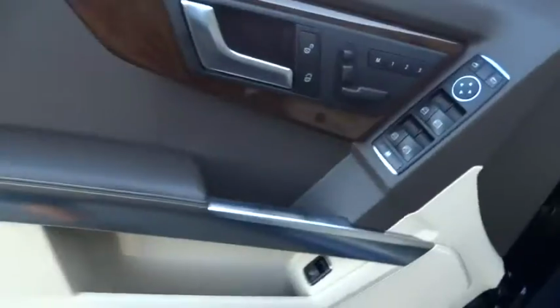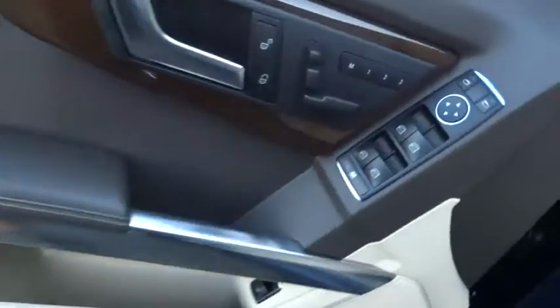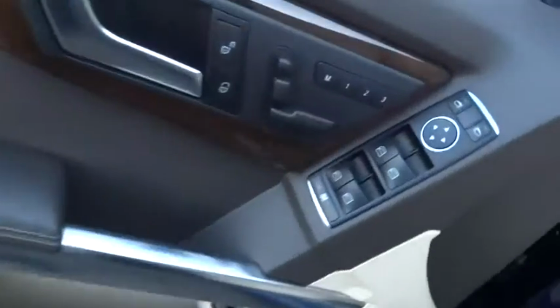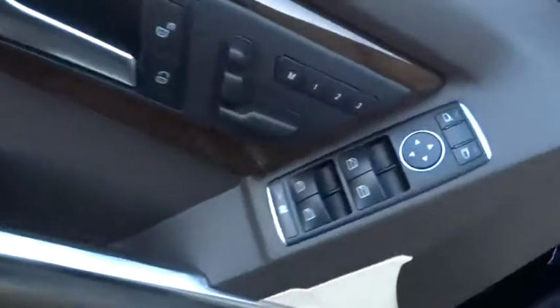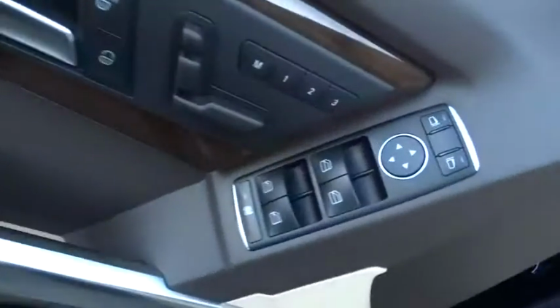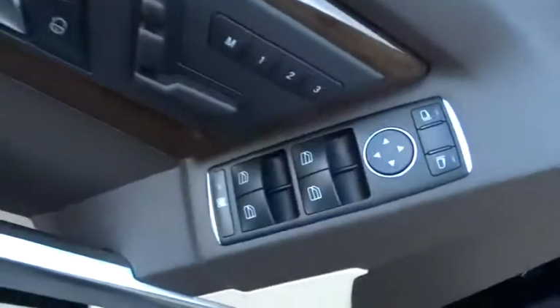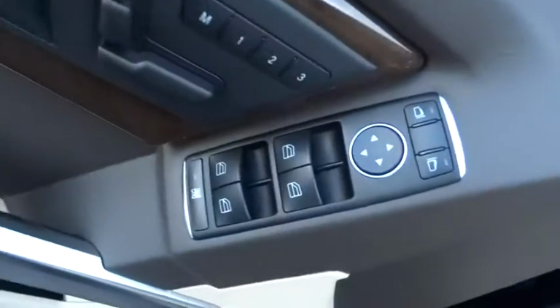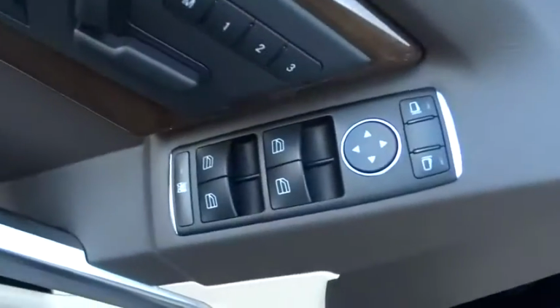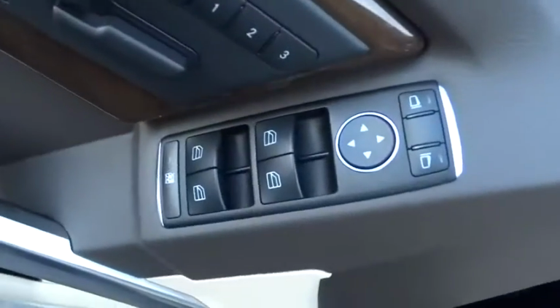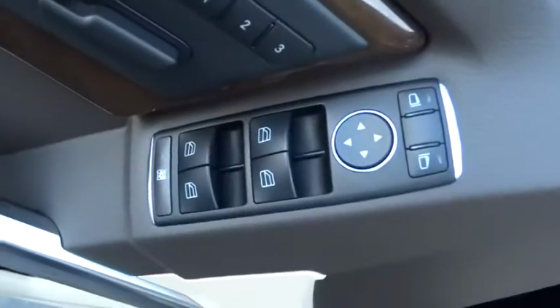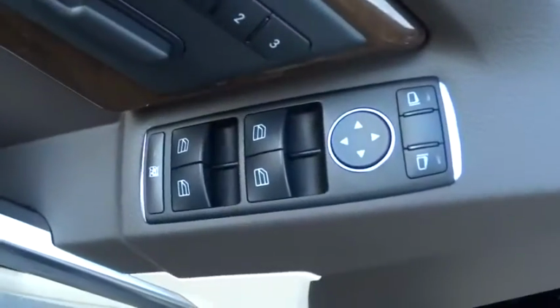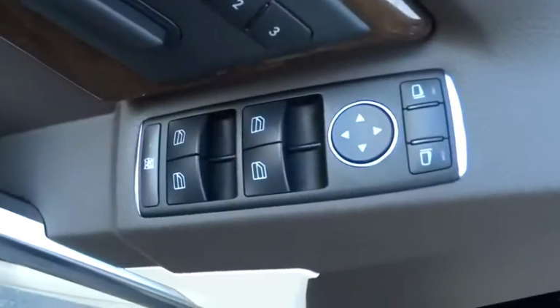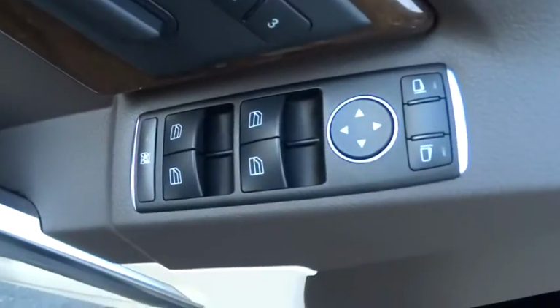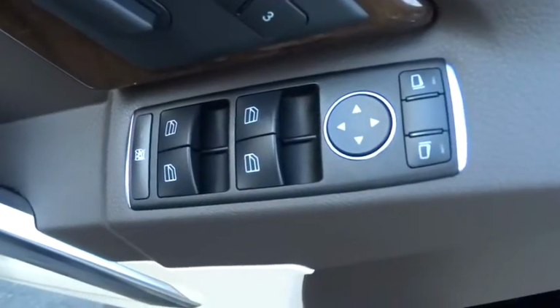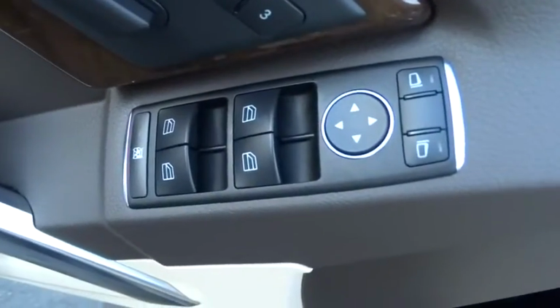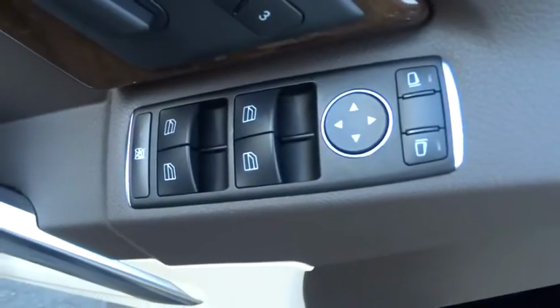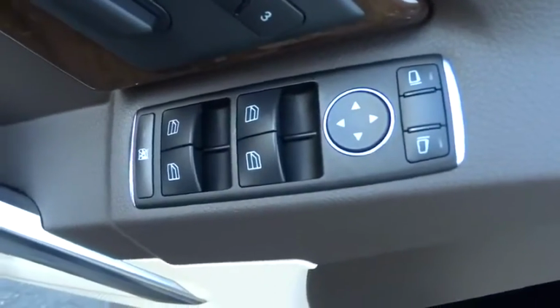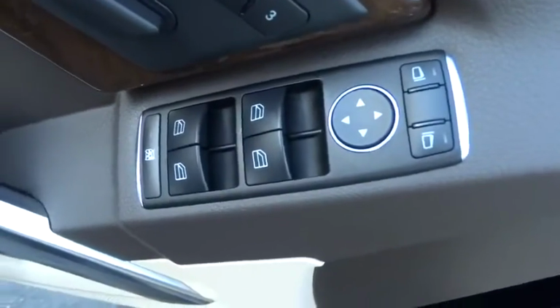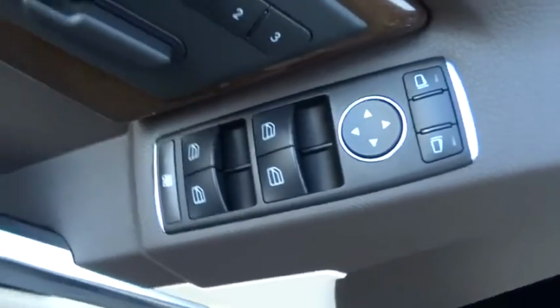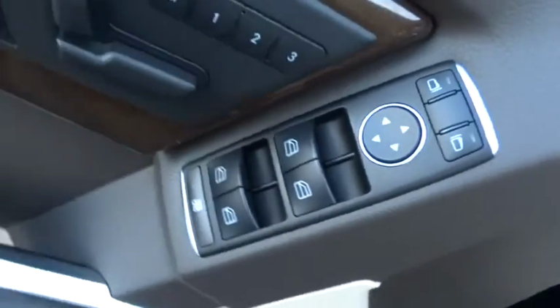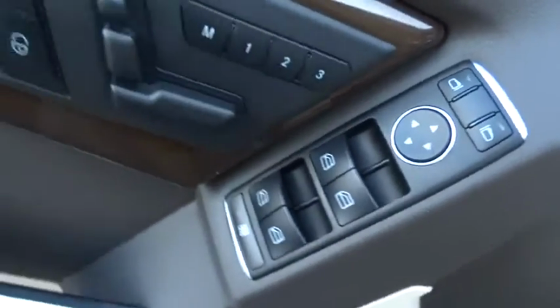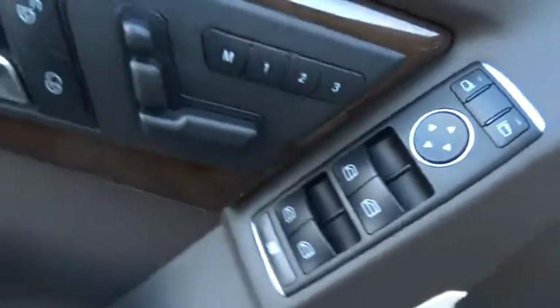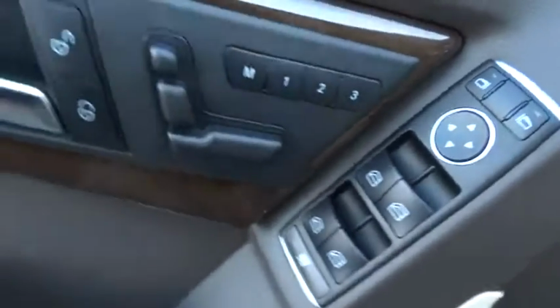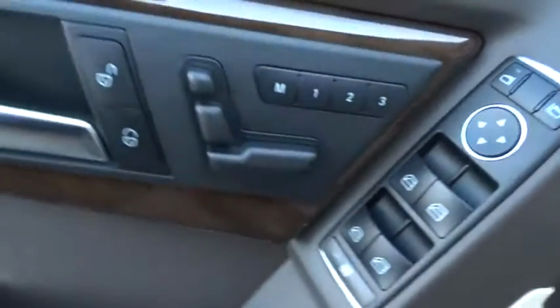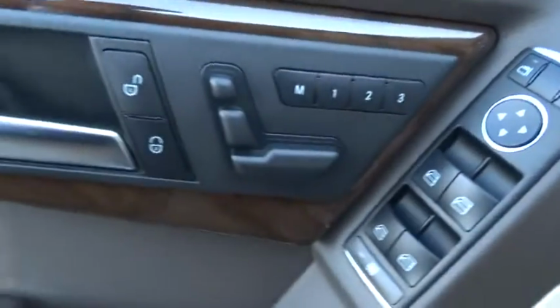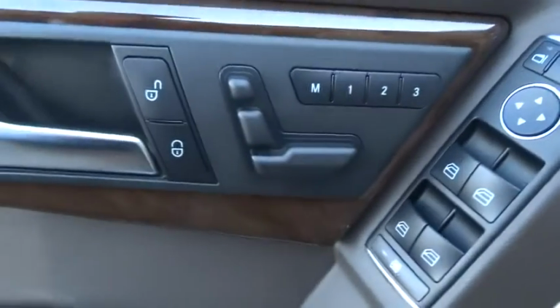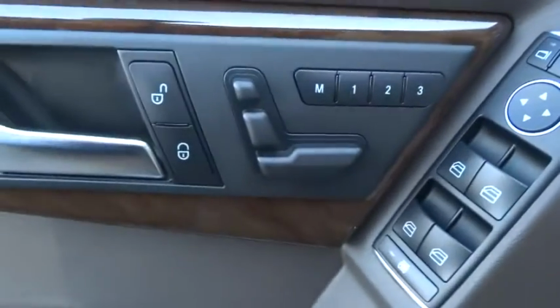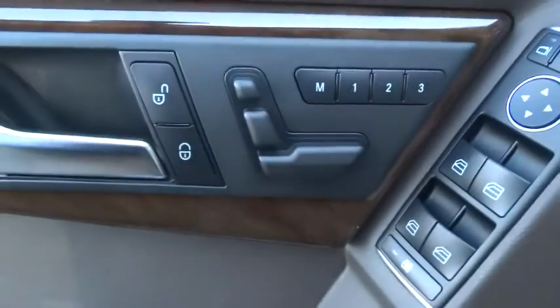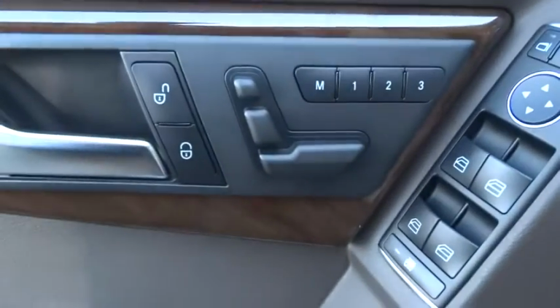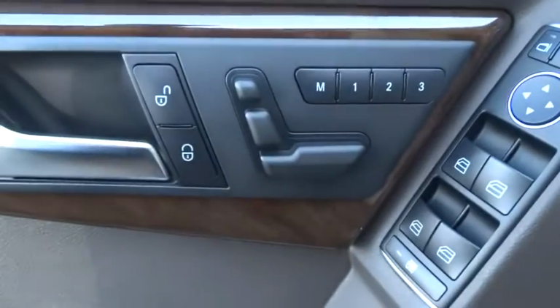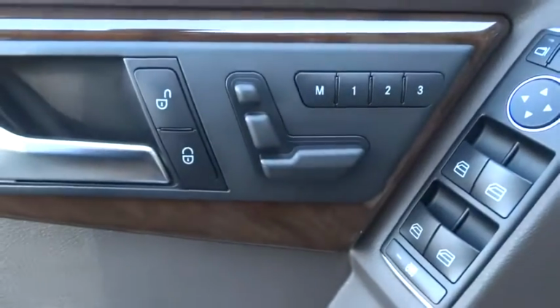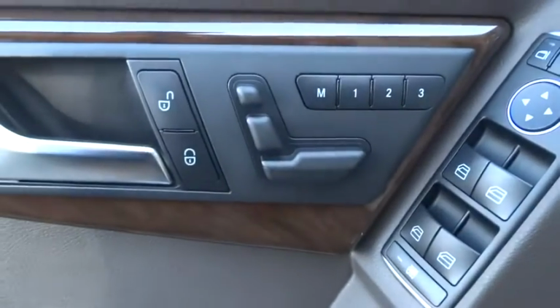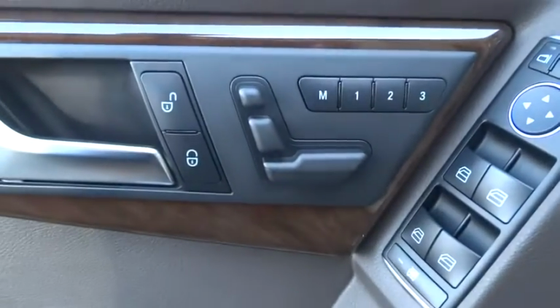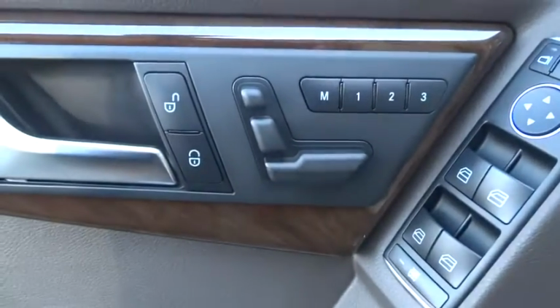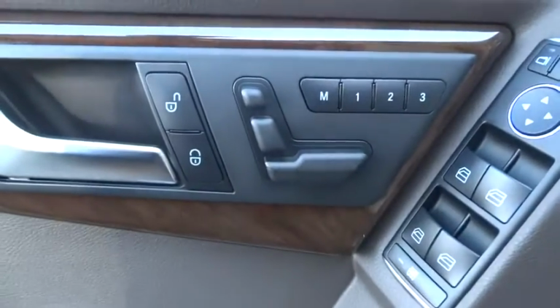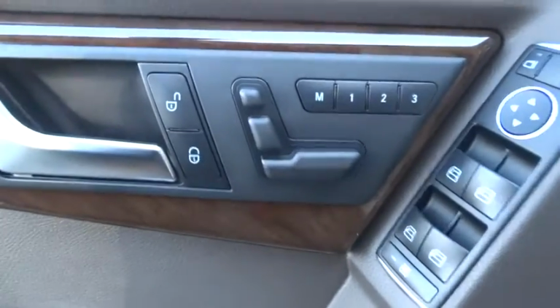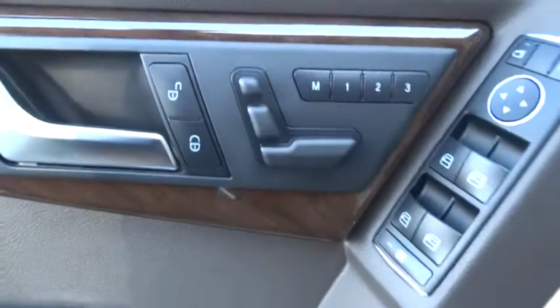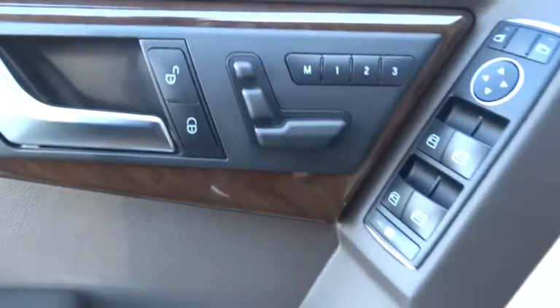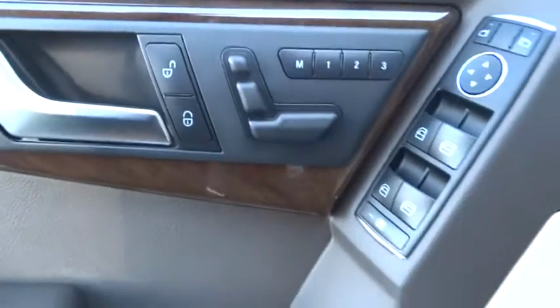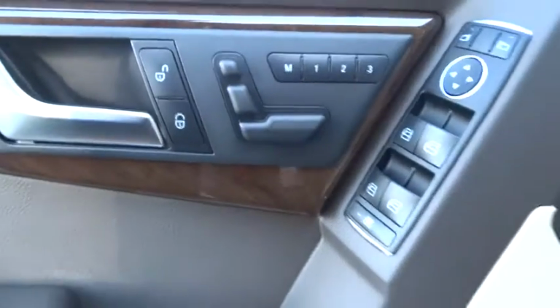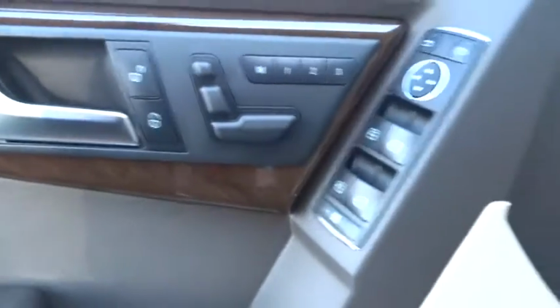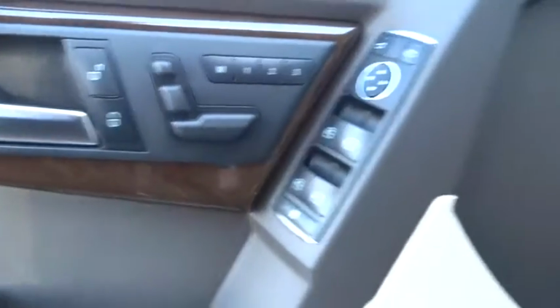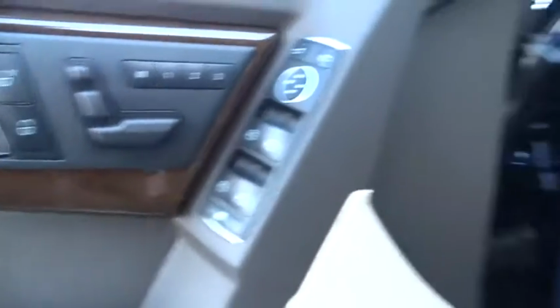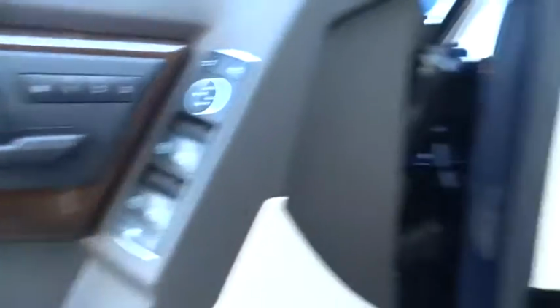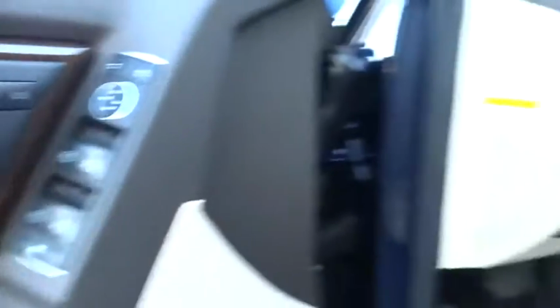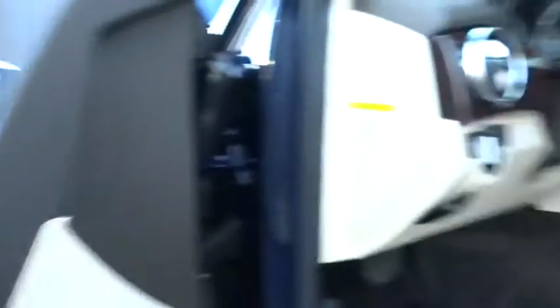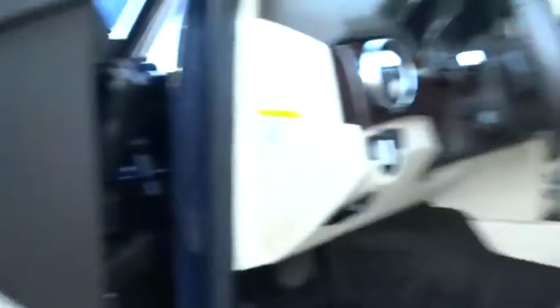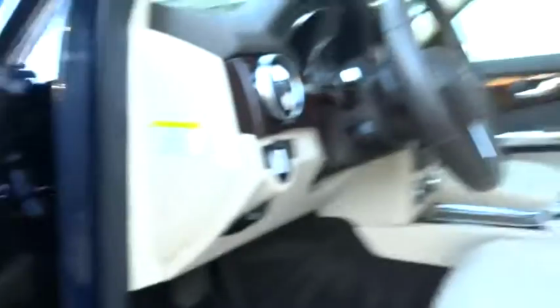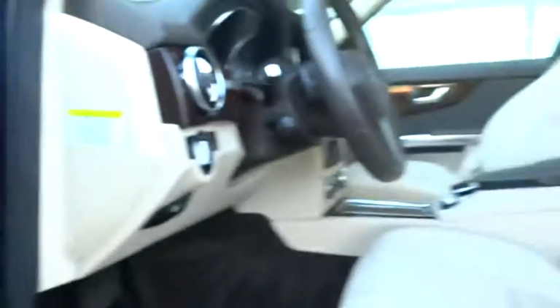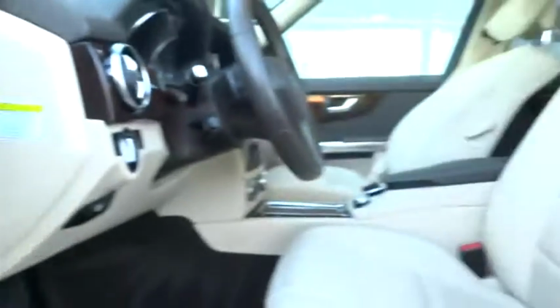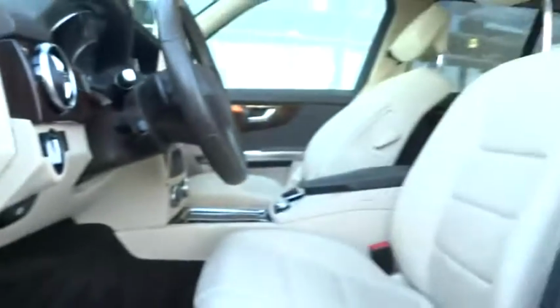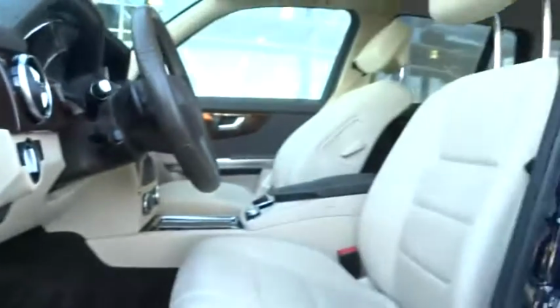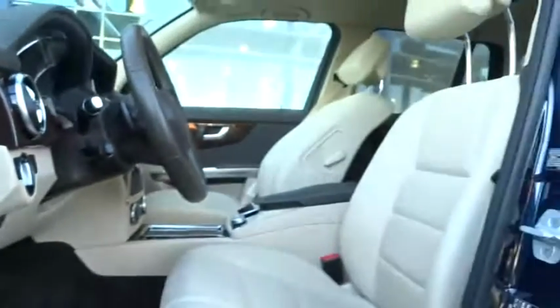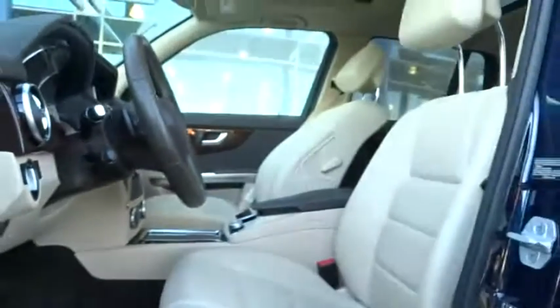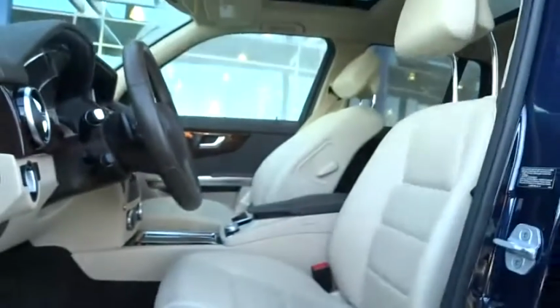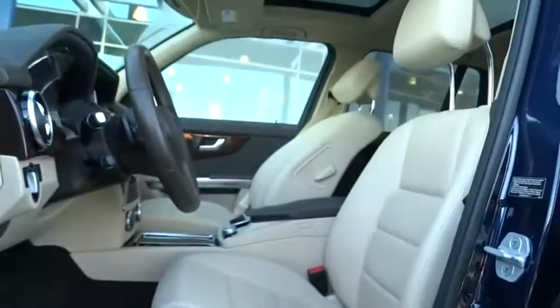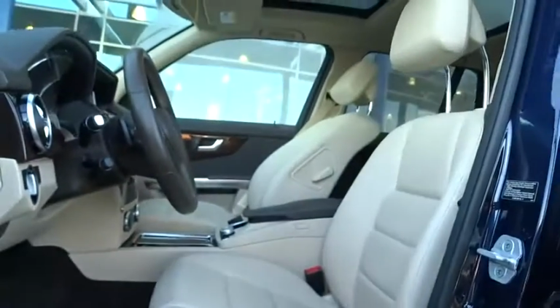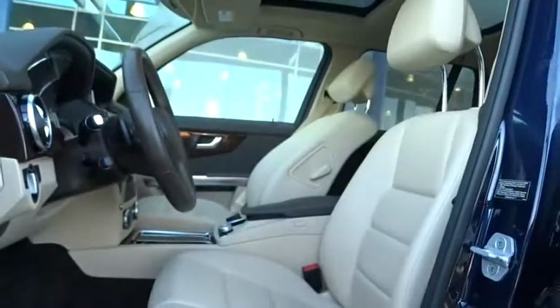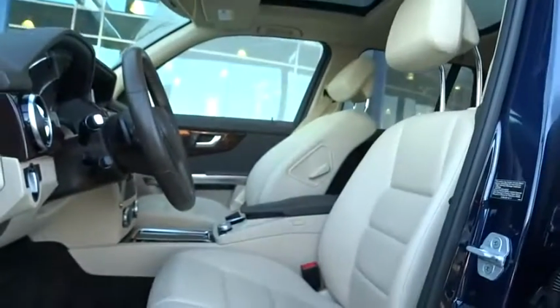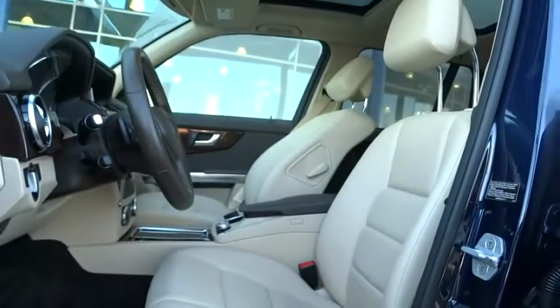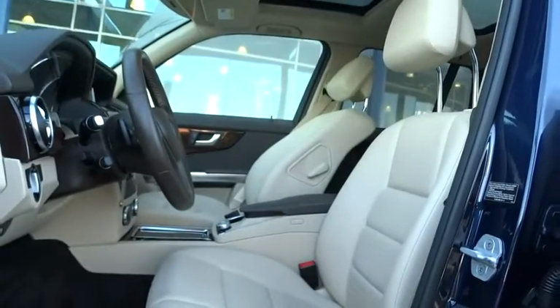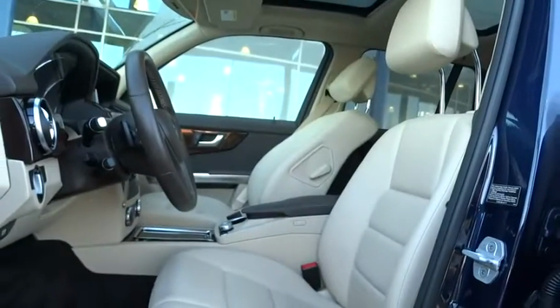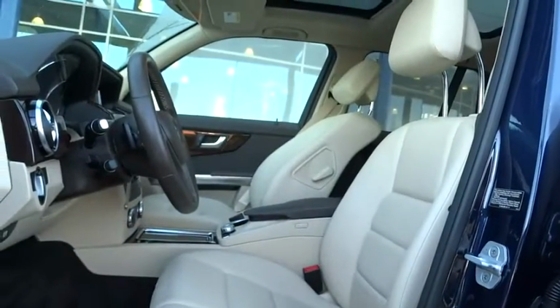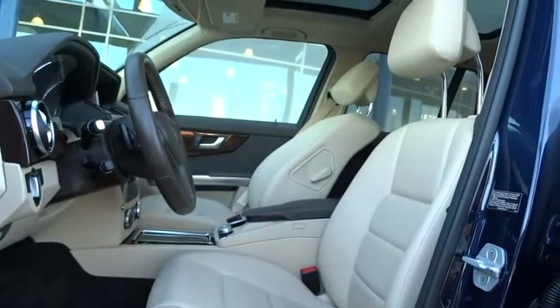Aluminum wheels, floor mats, AM-FM stereo radio, climate control, rear defrost, power windows.